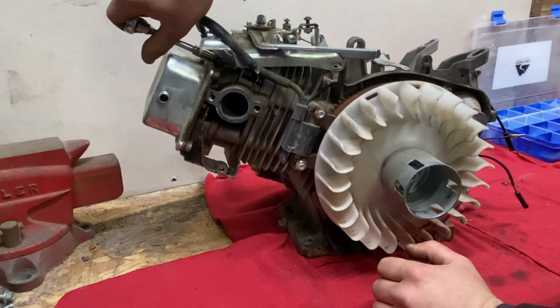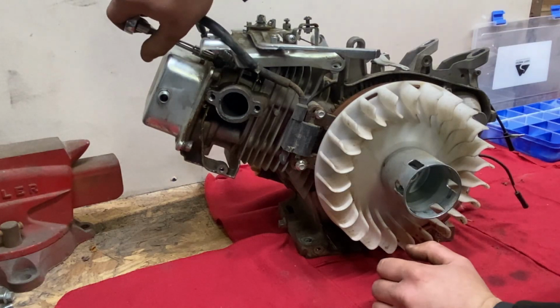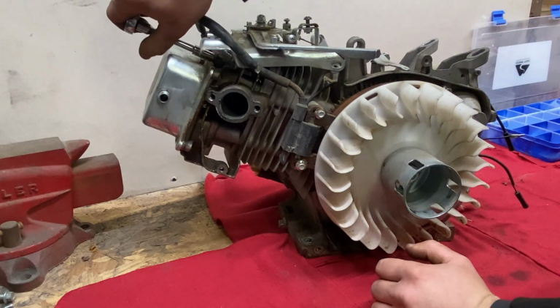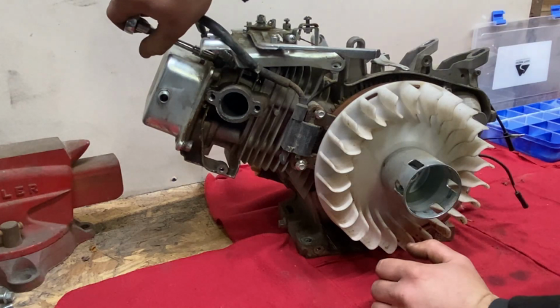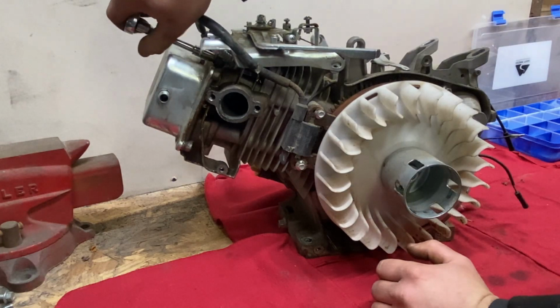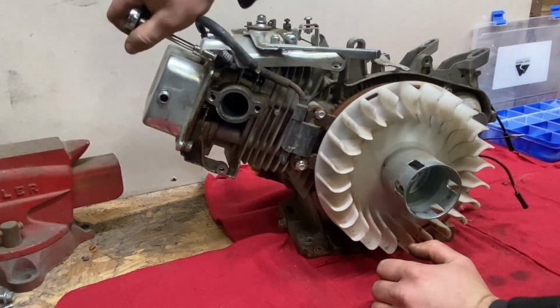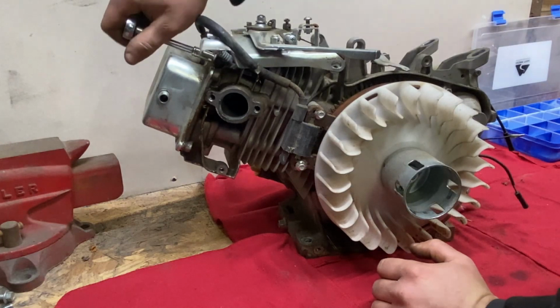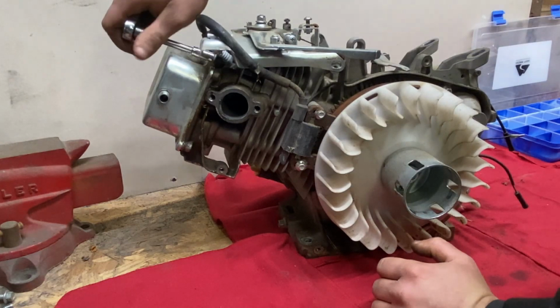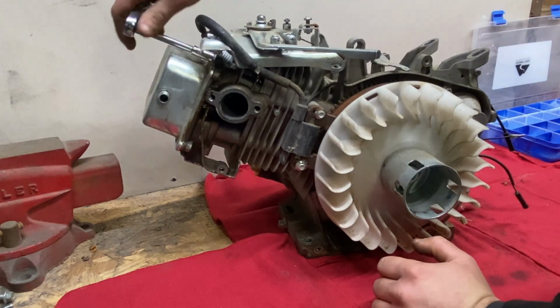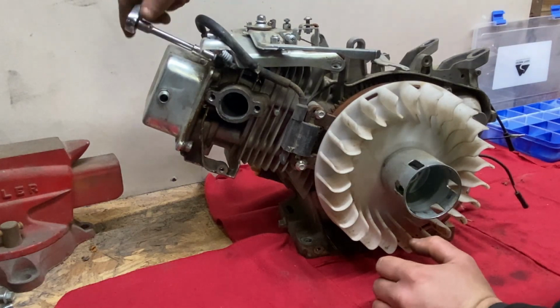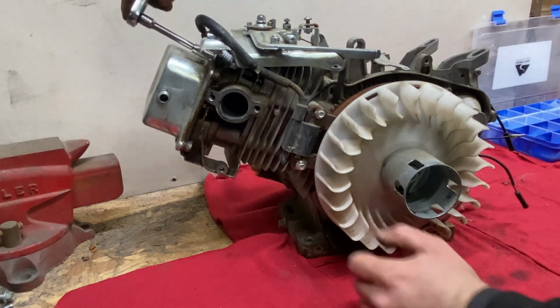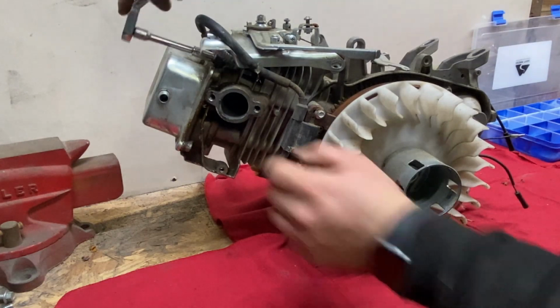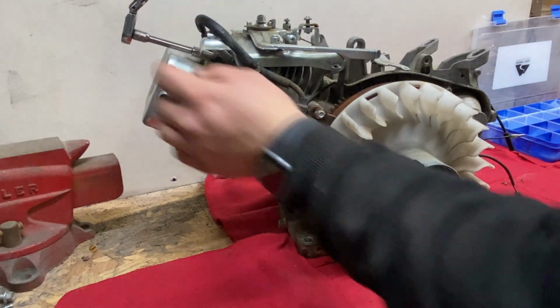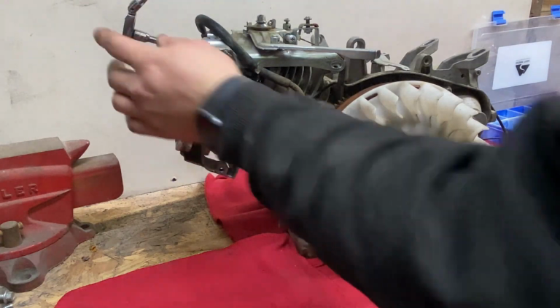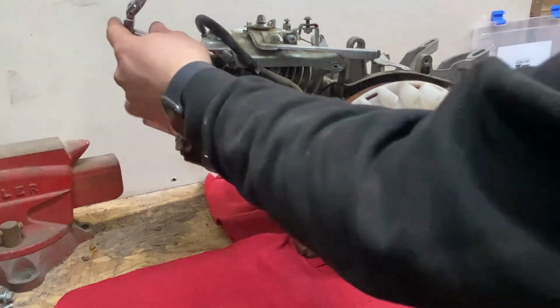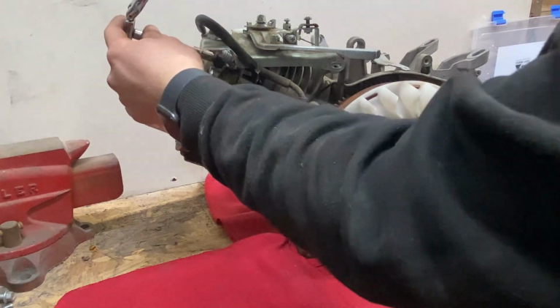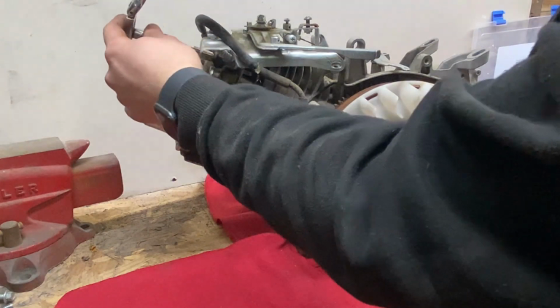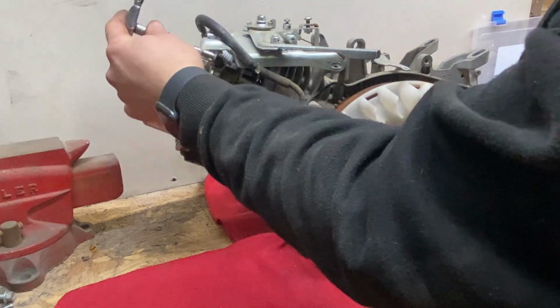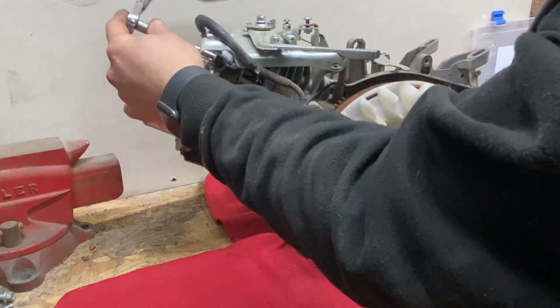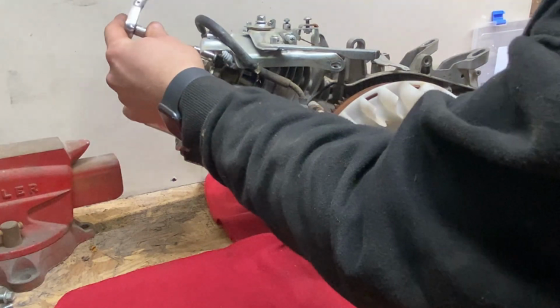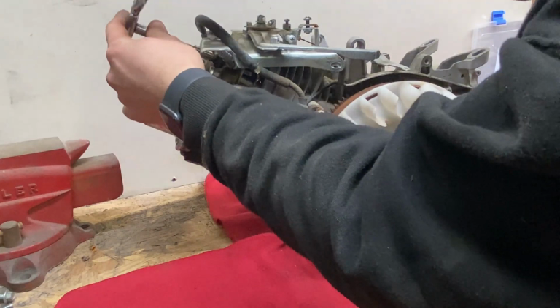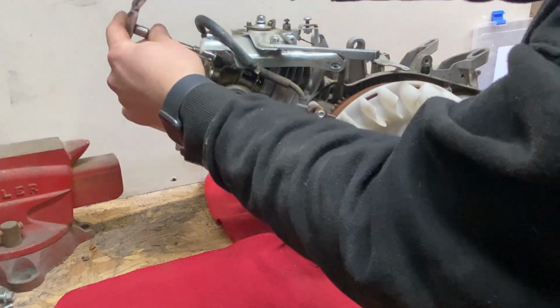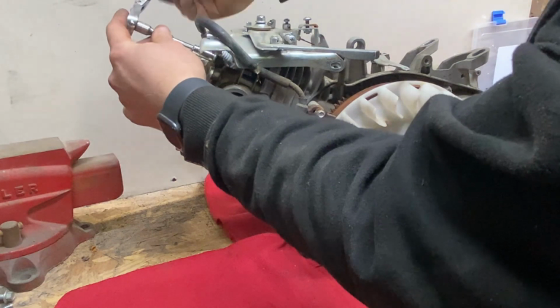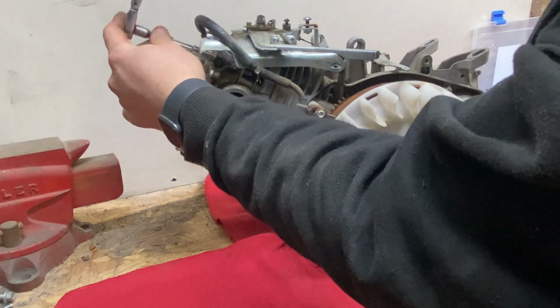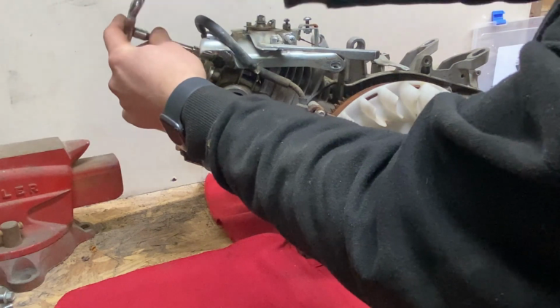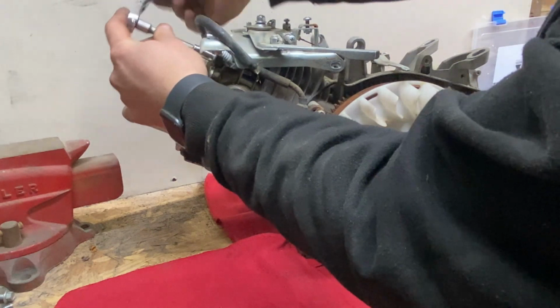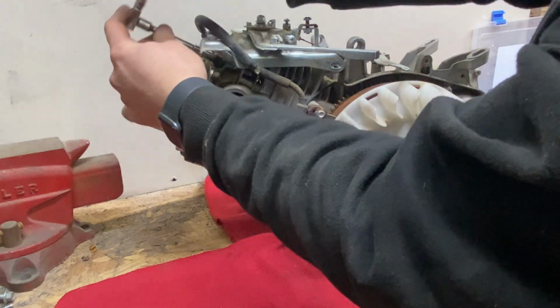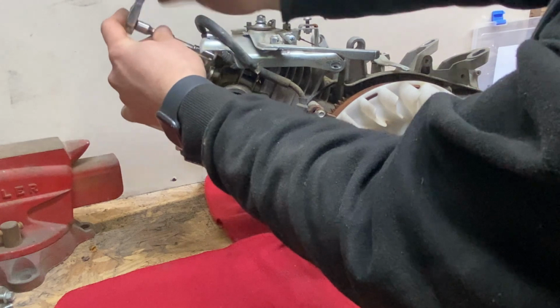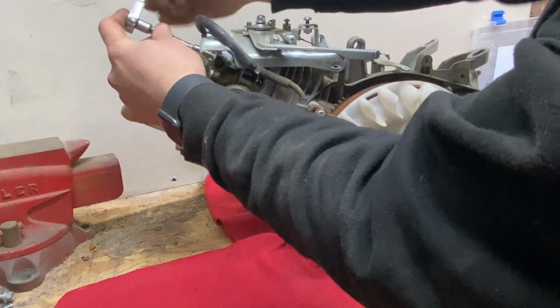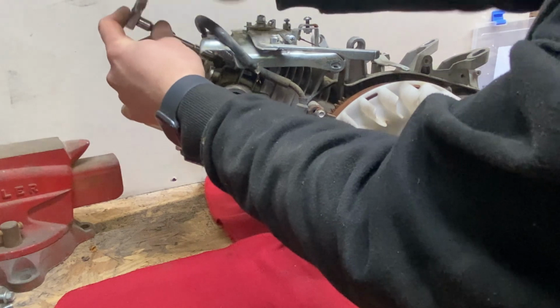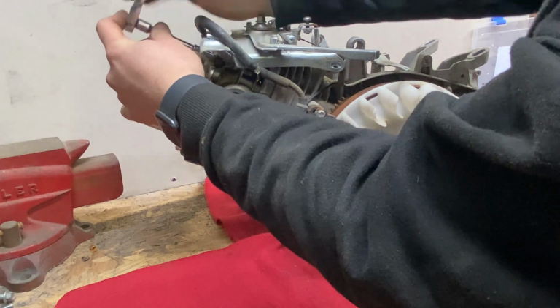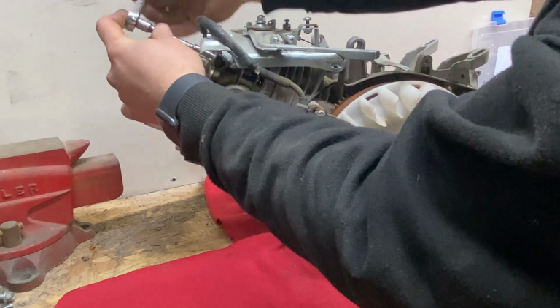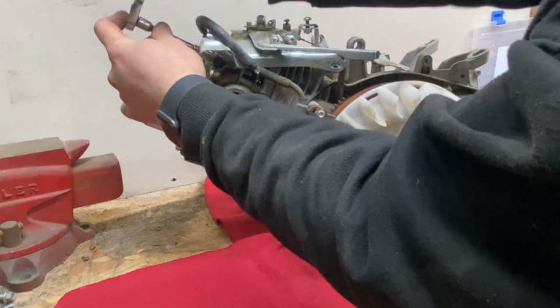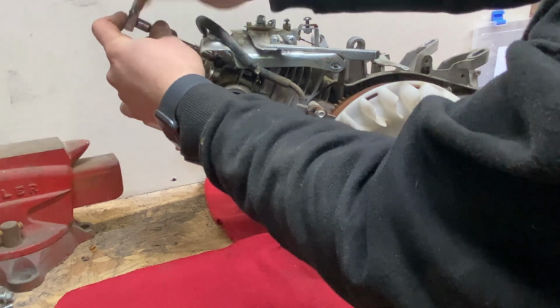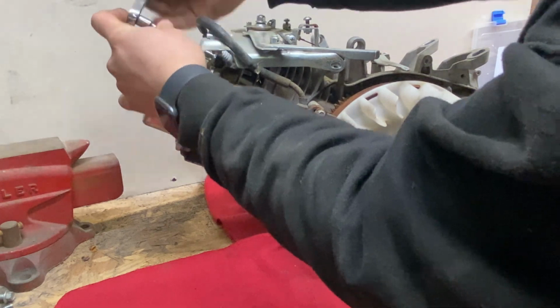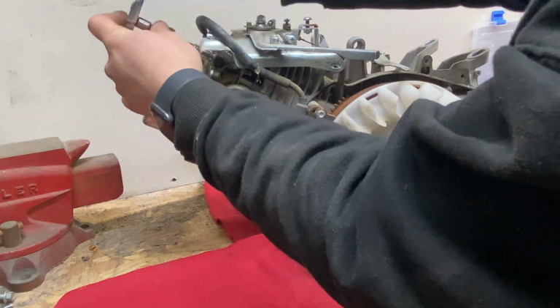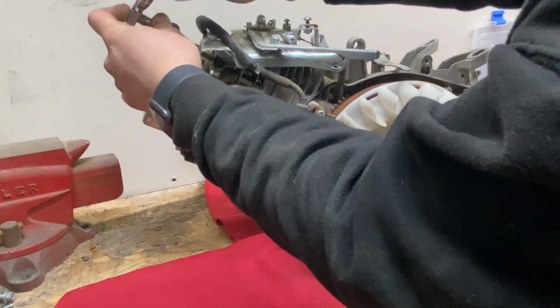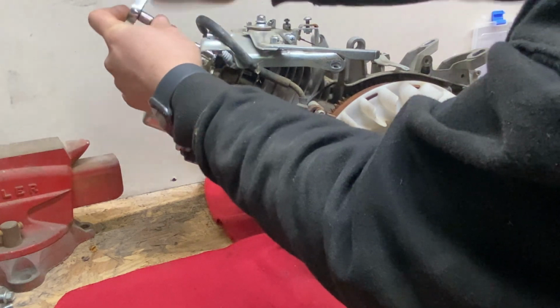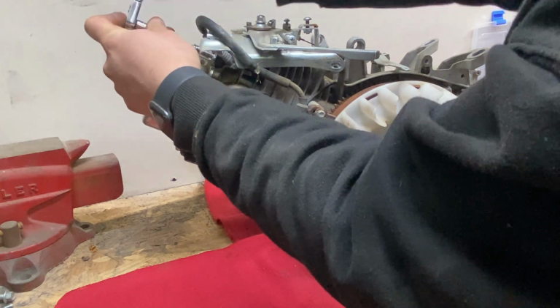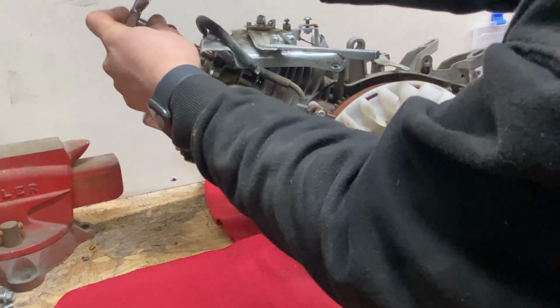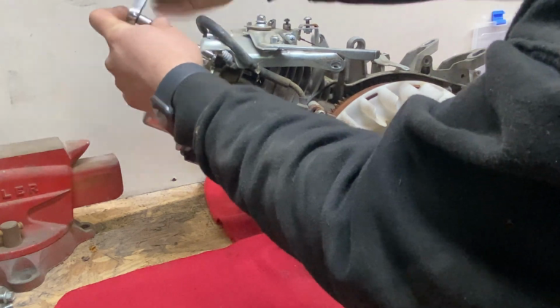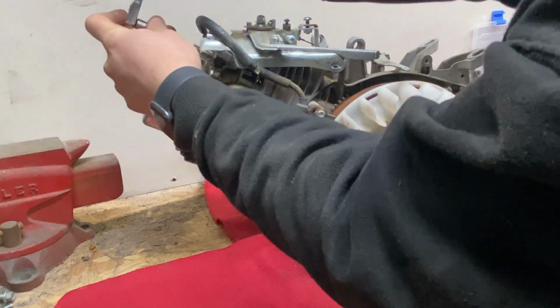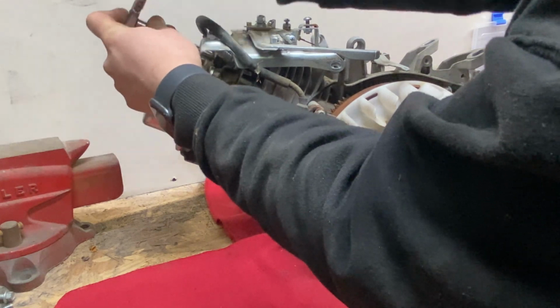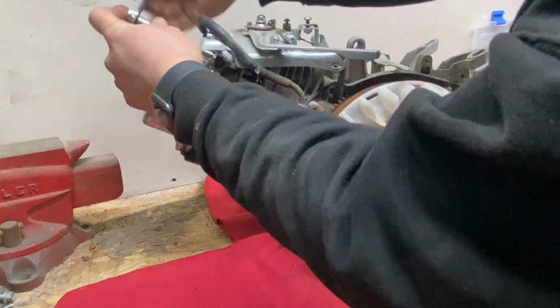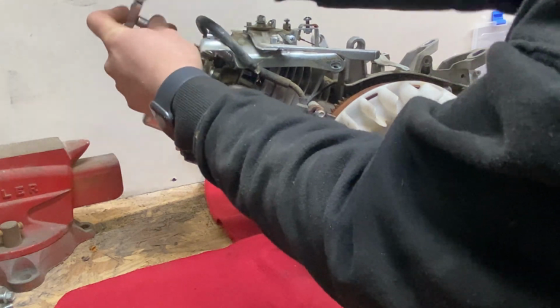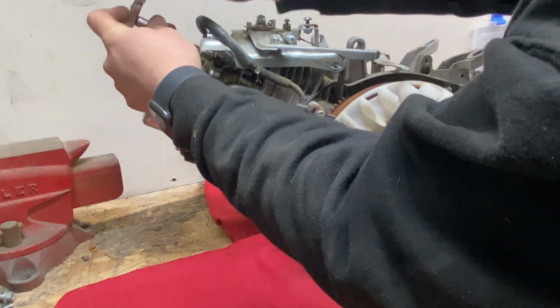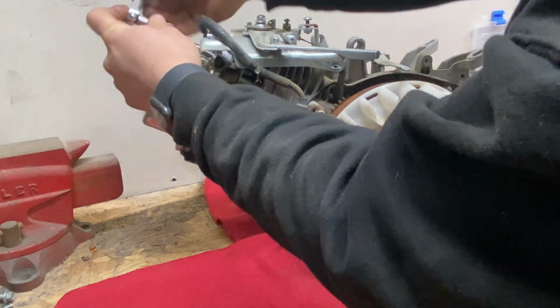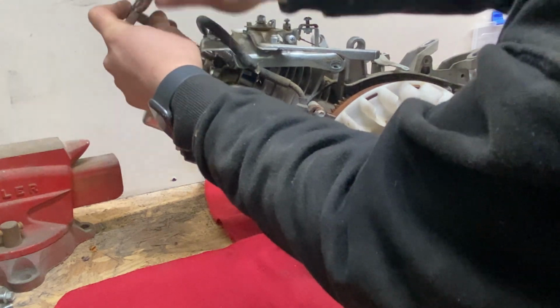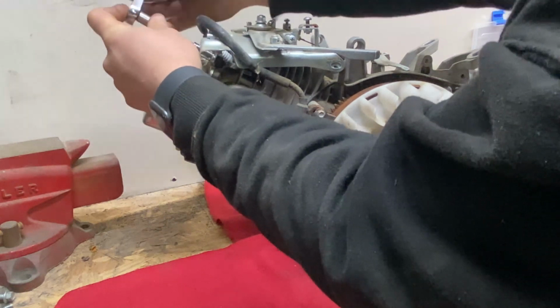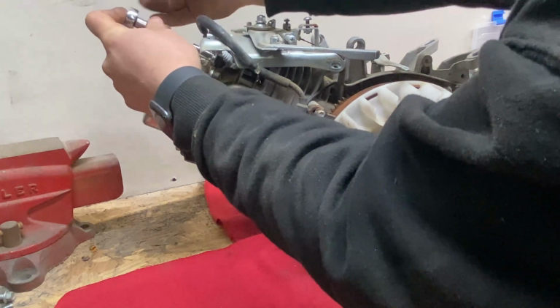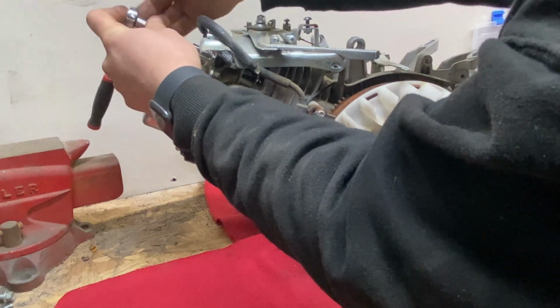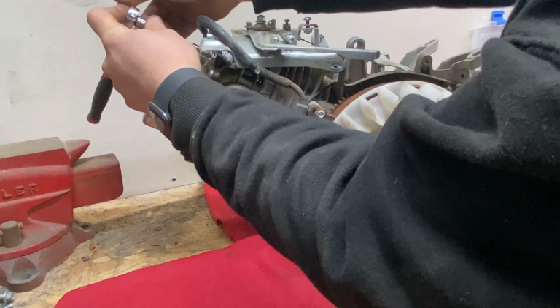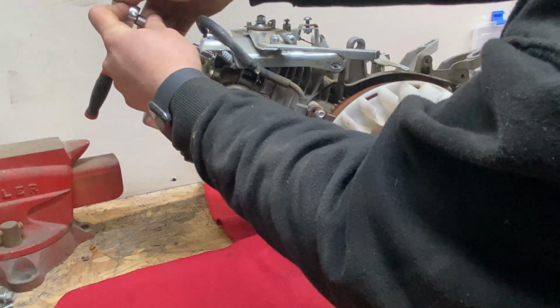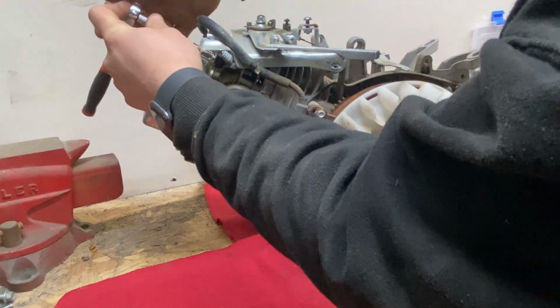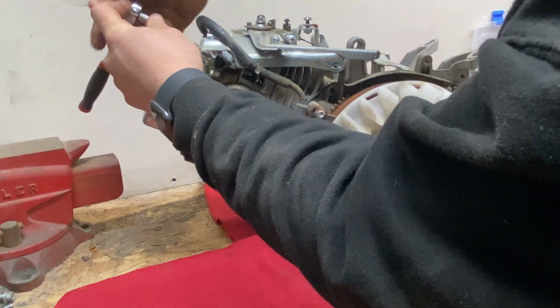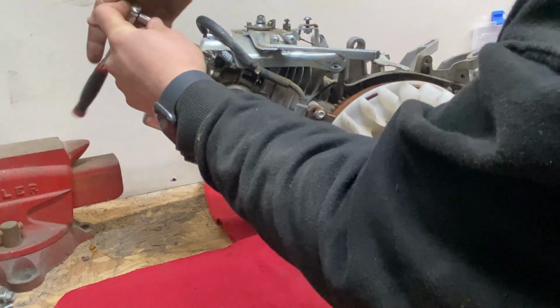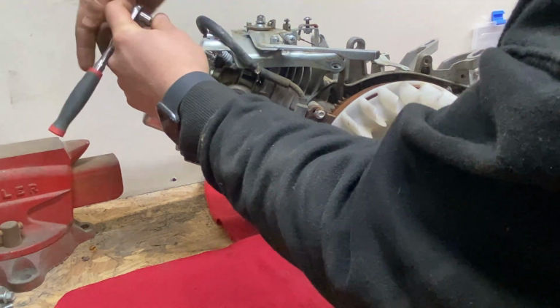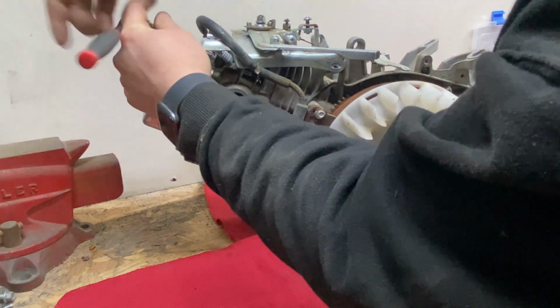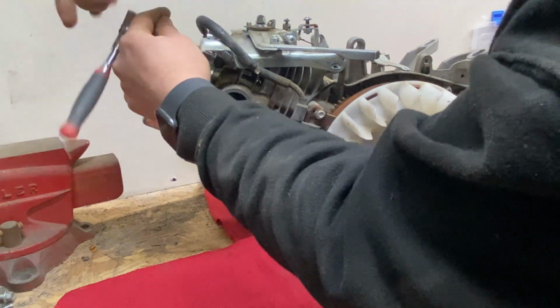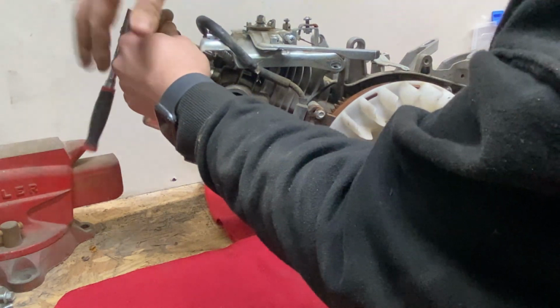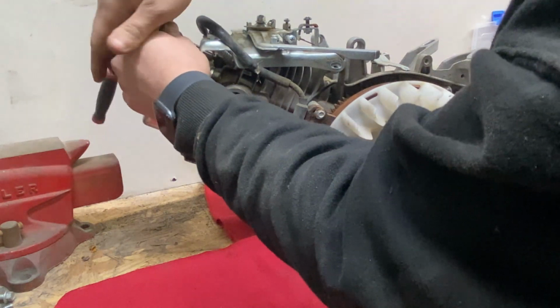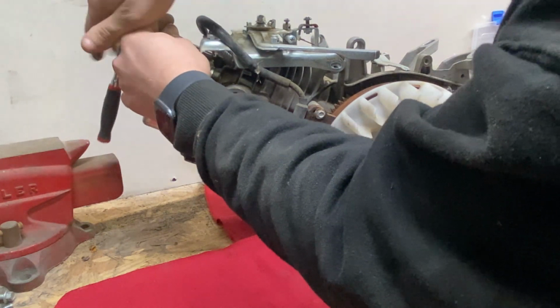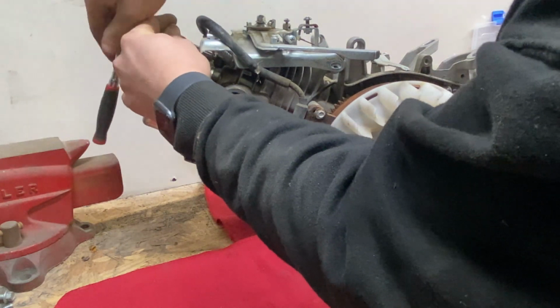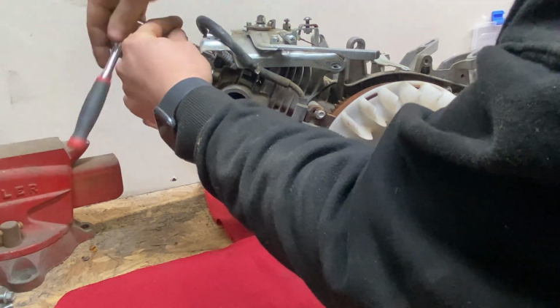With the front cover removed, we can proceed with removing the top plate. This top plate houses the throttle linkage.